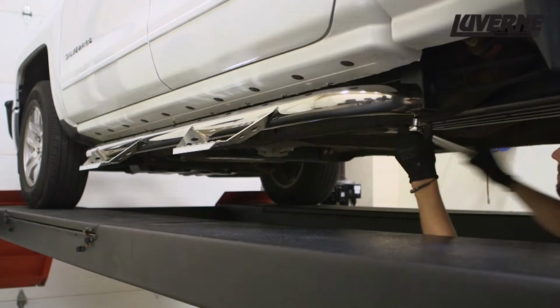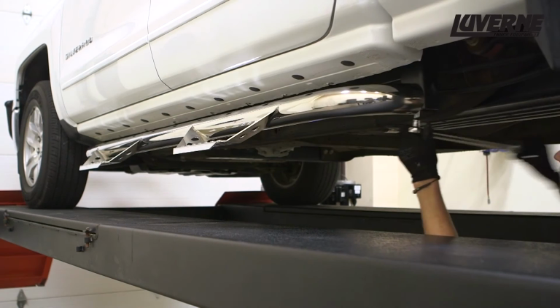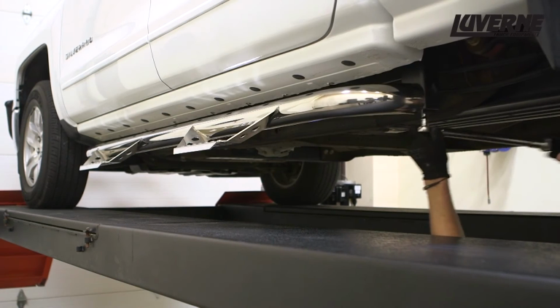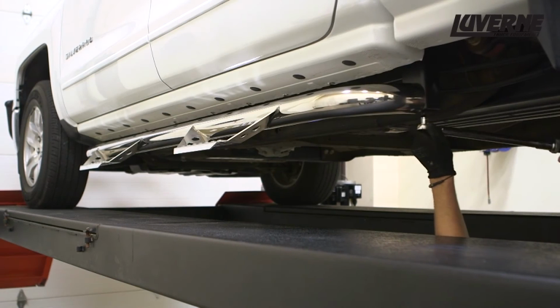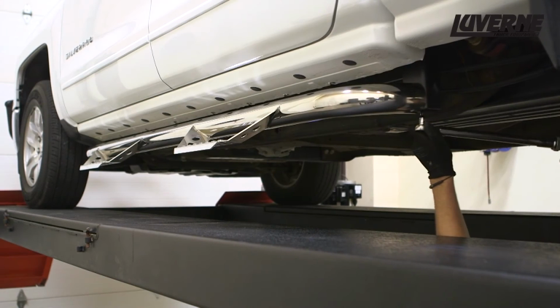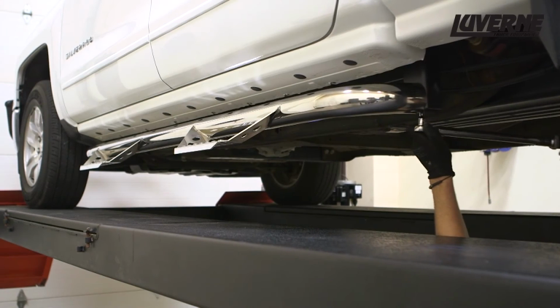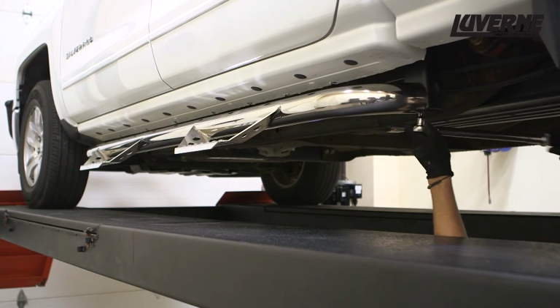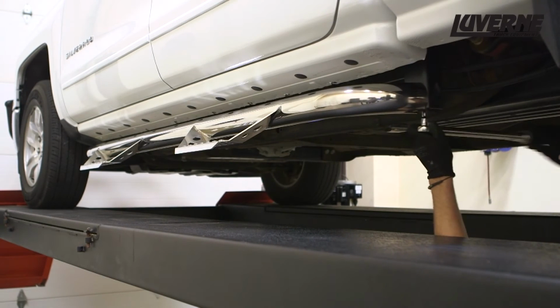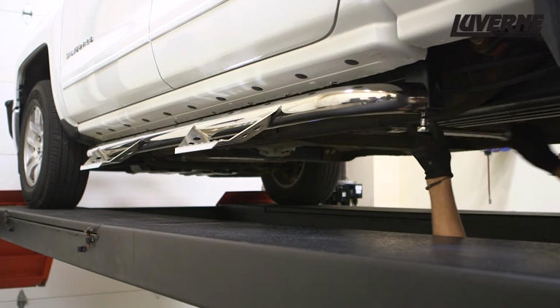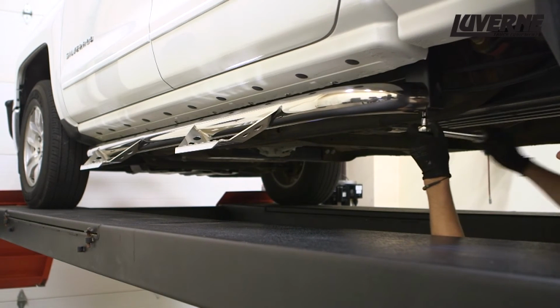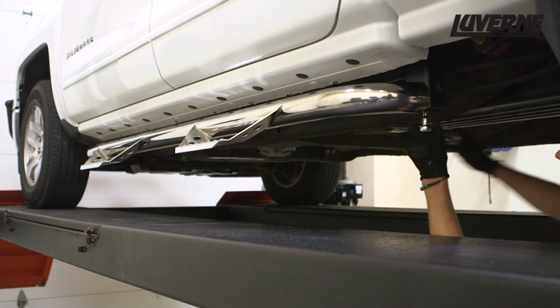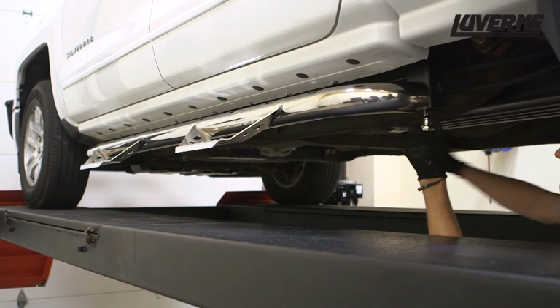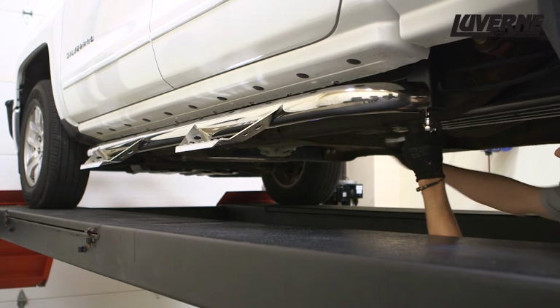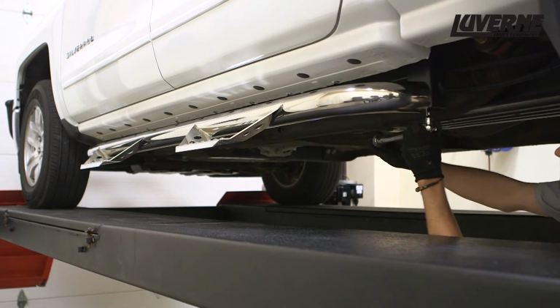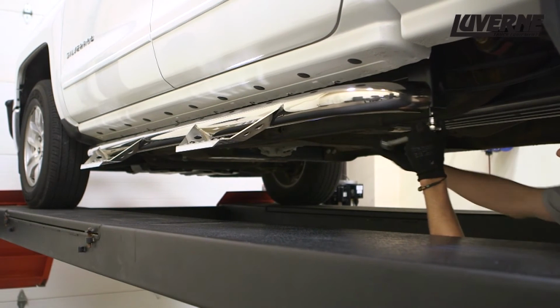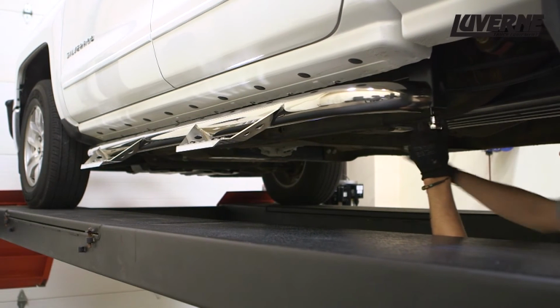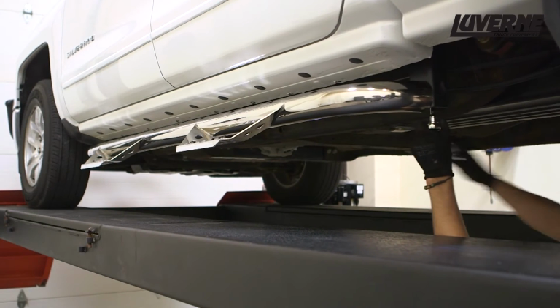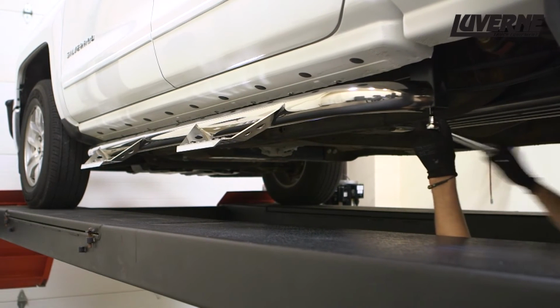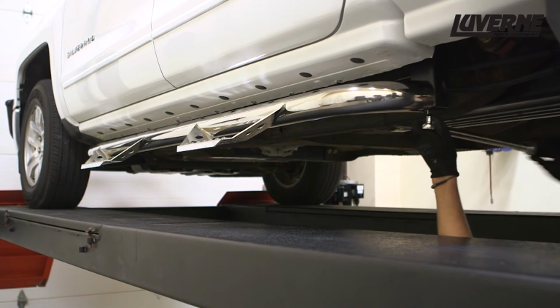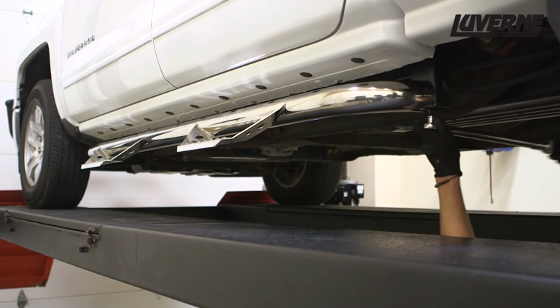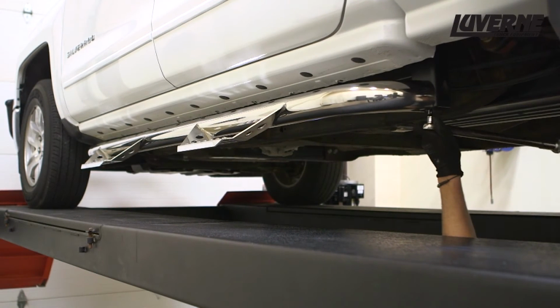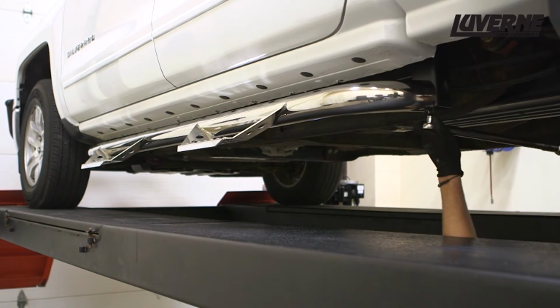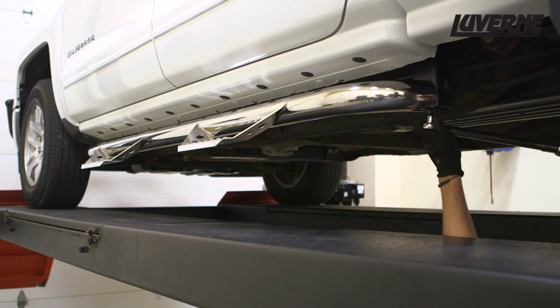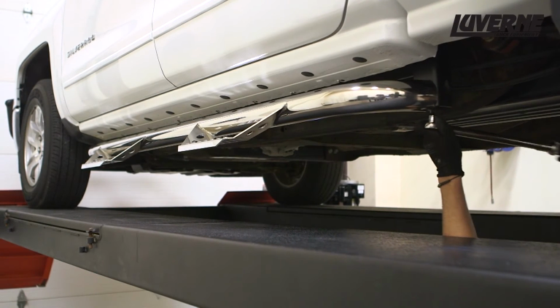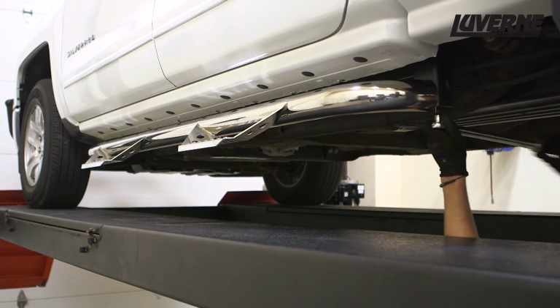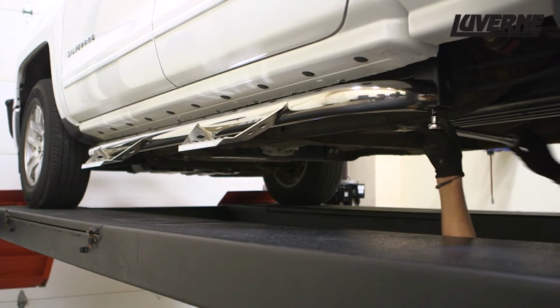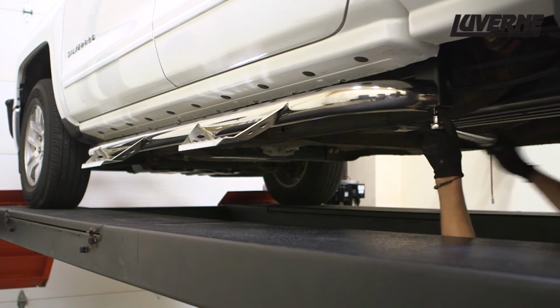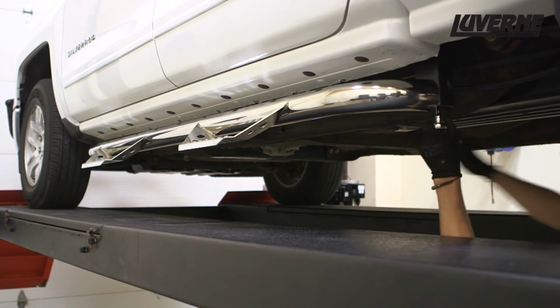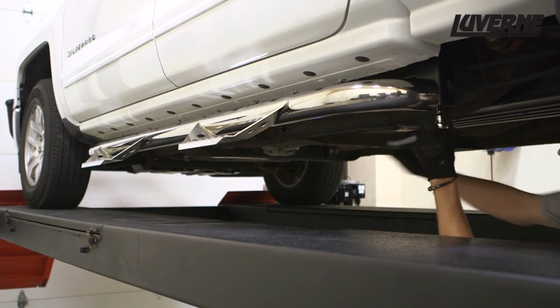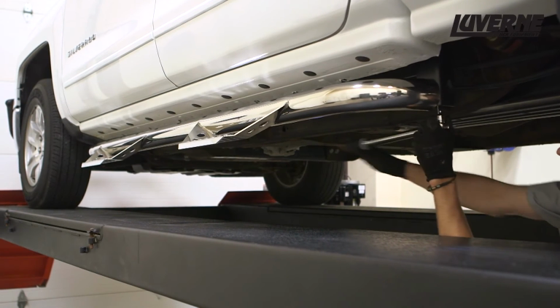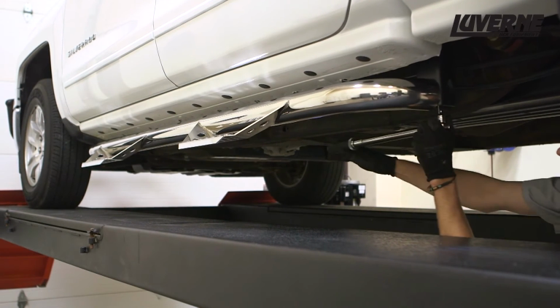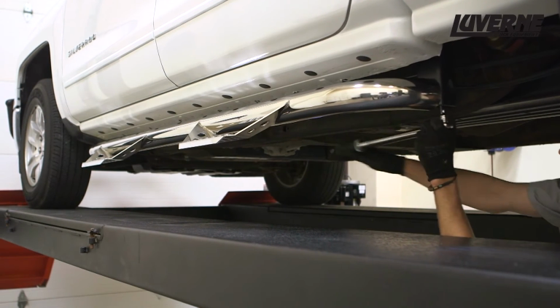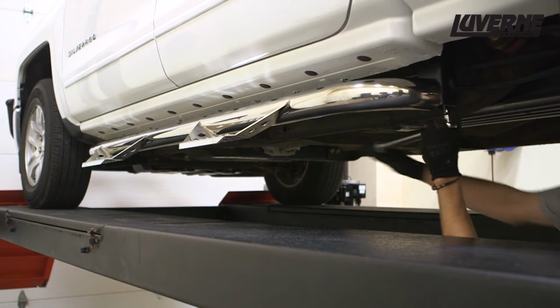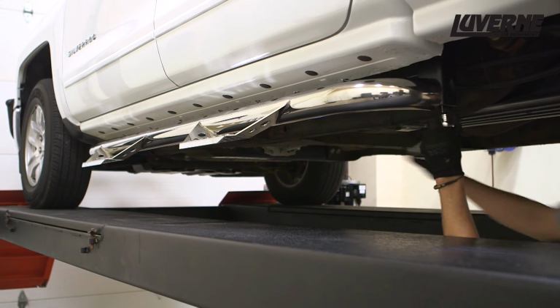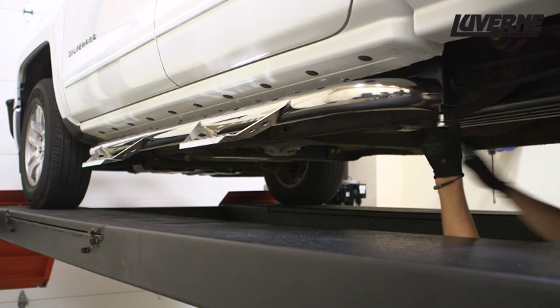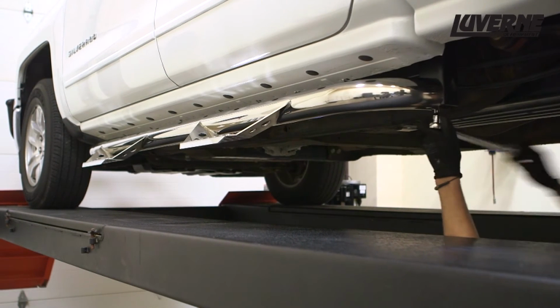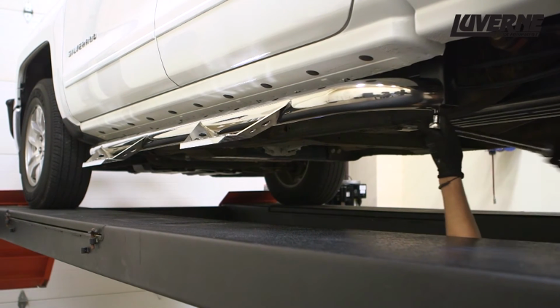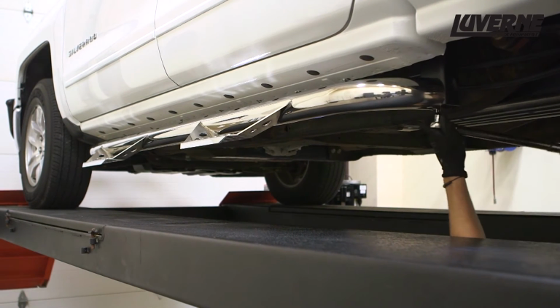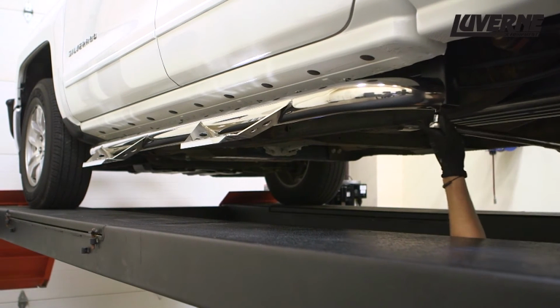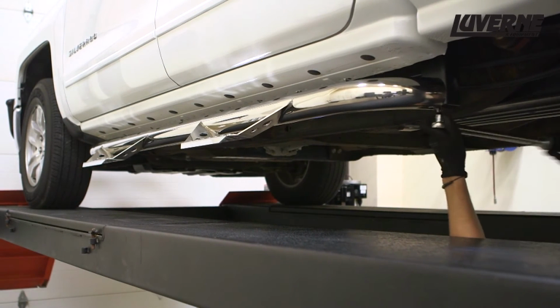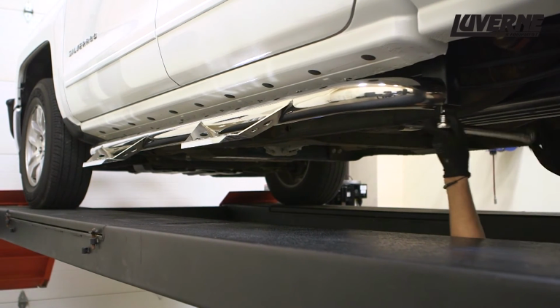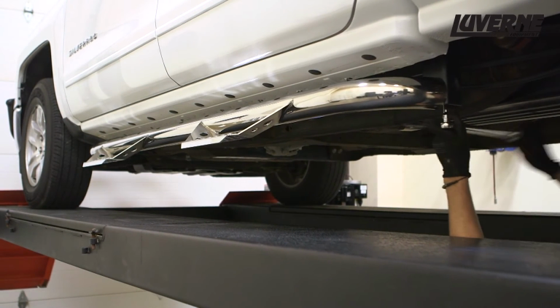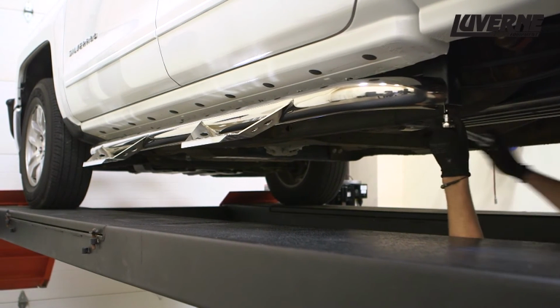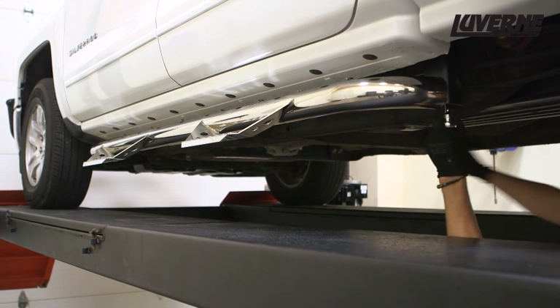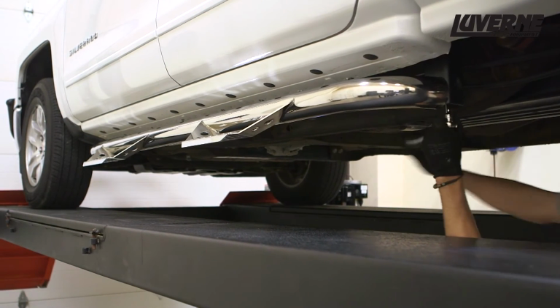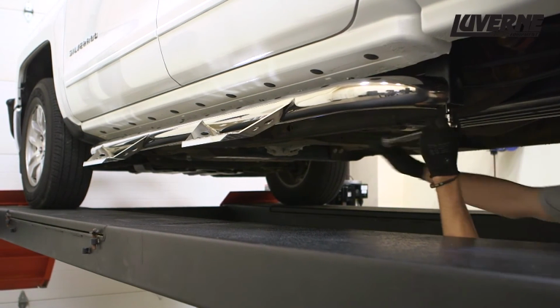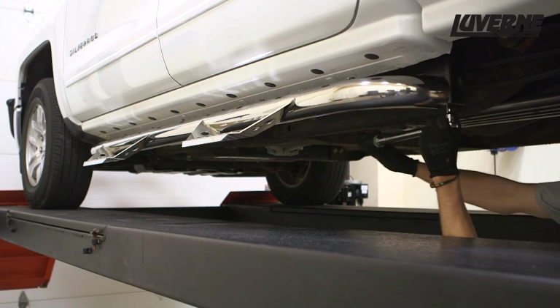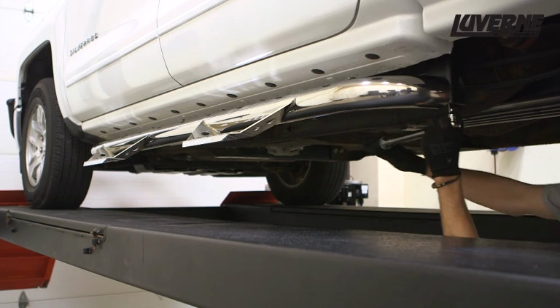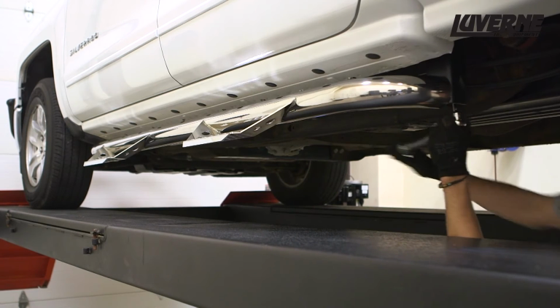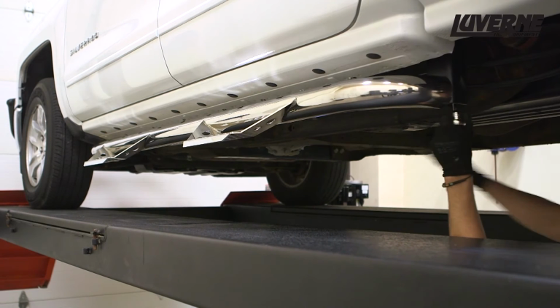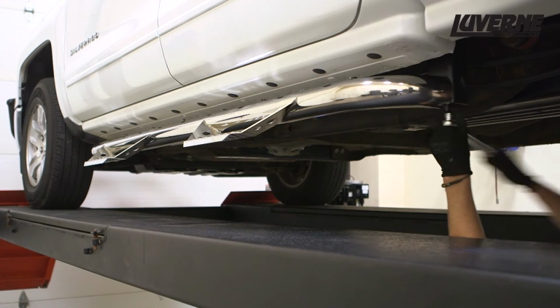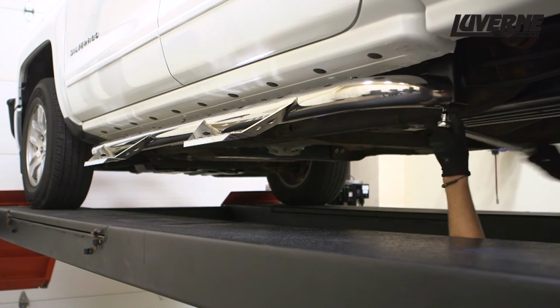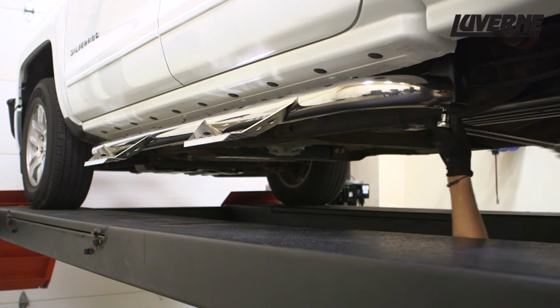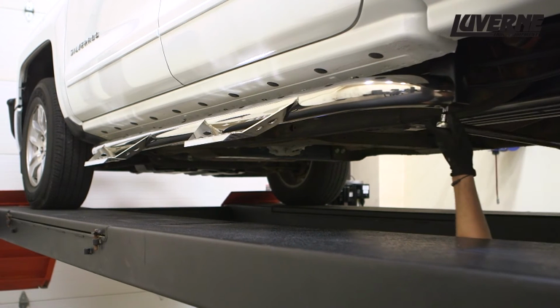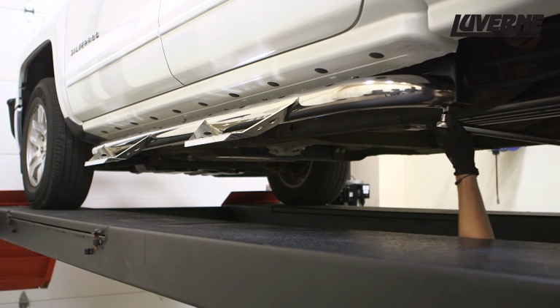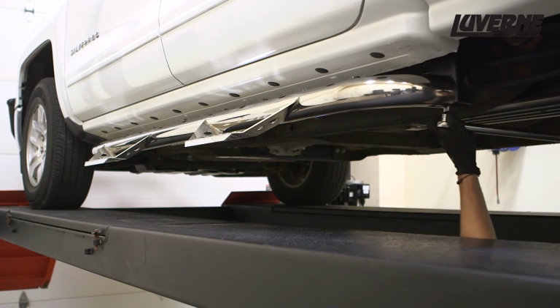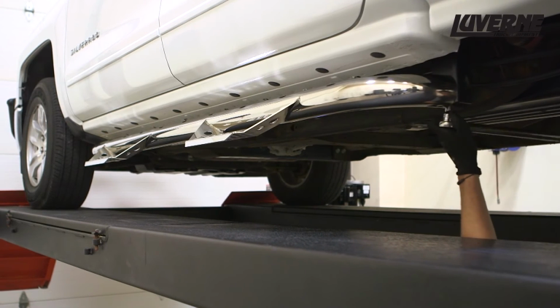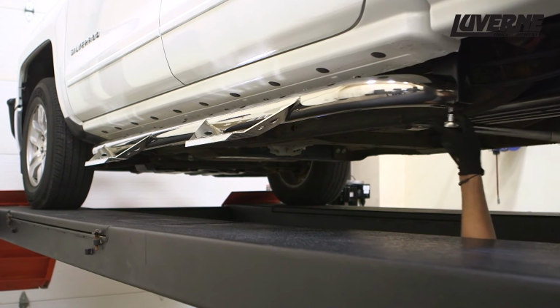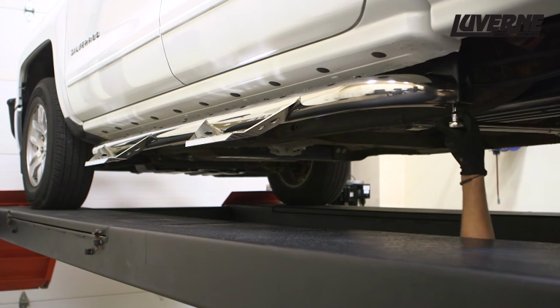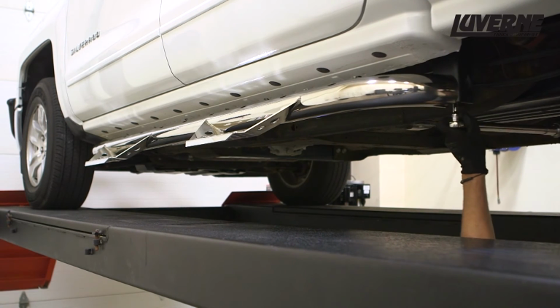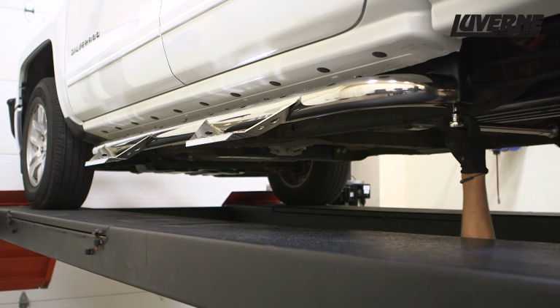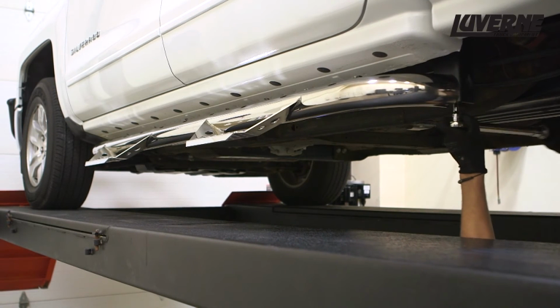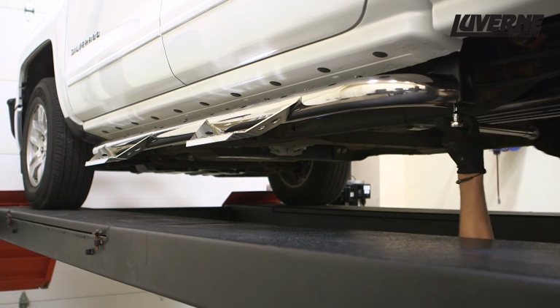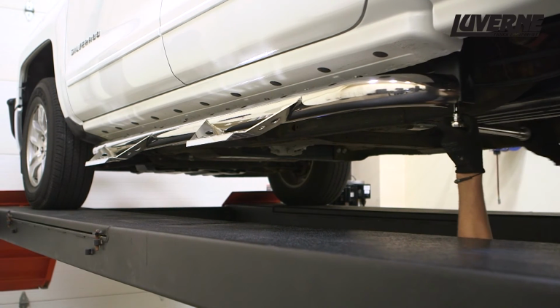Torque all the hardware to the values listed in the instruction sheet. Repeat this entire process on the passenger side.